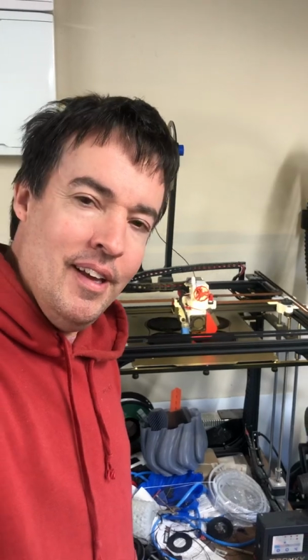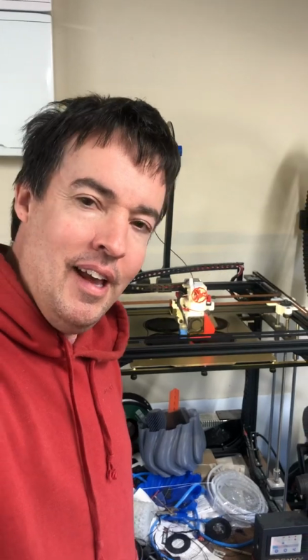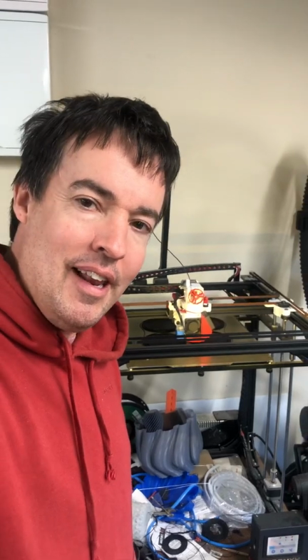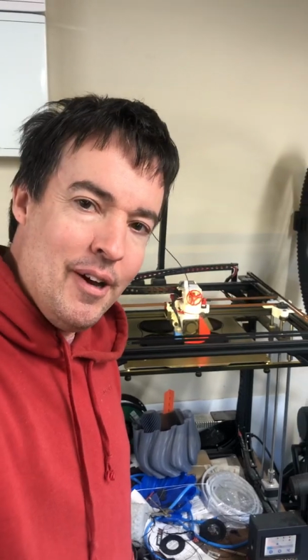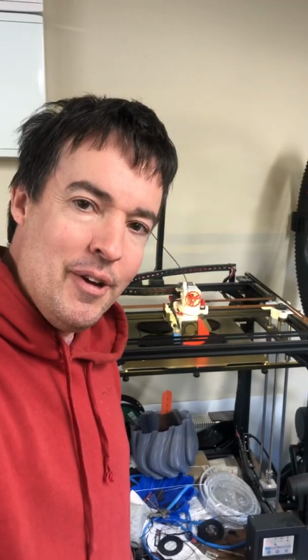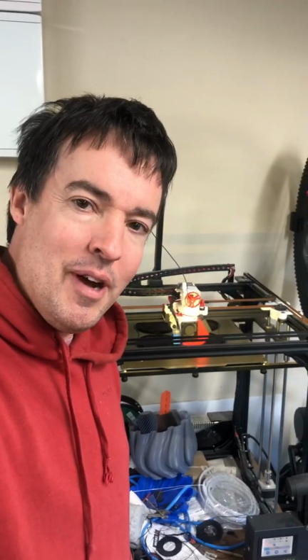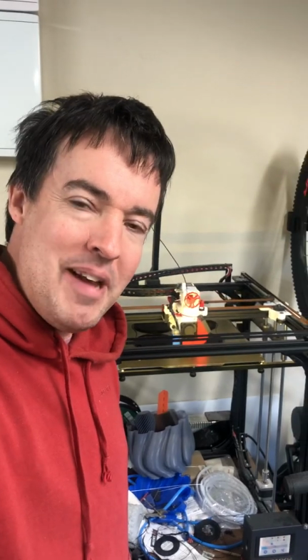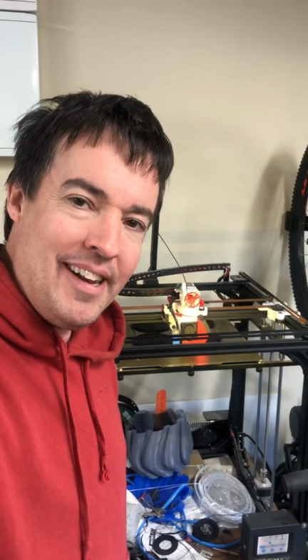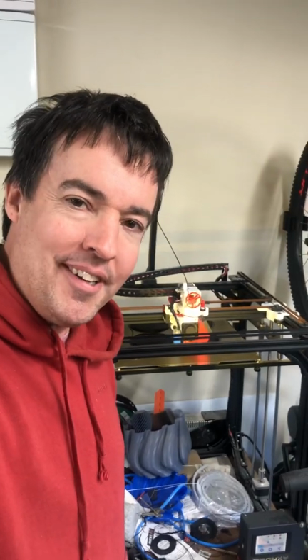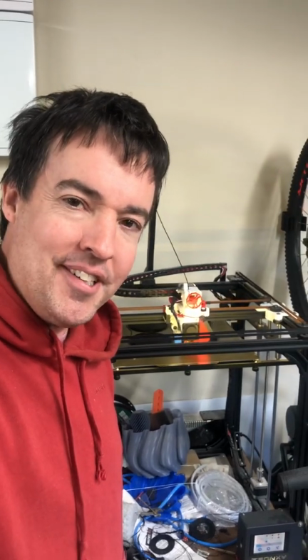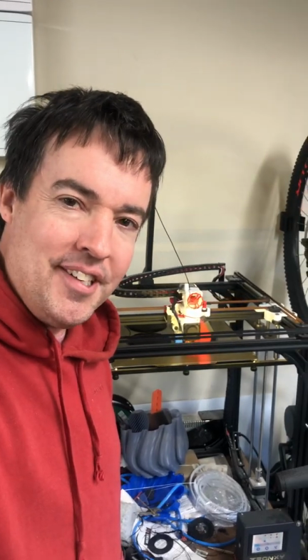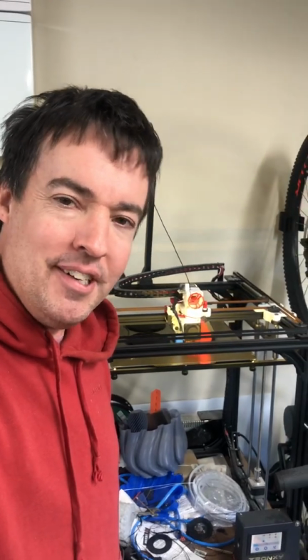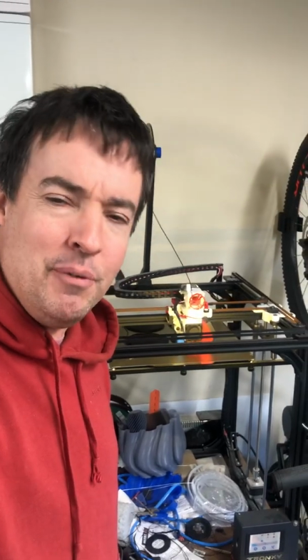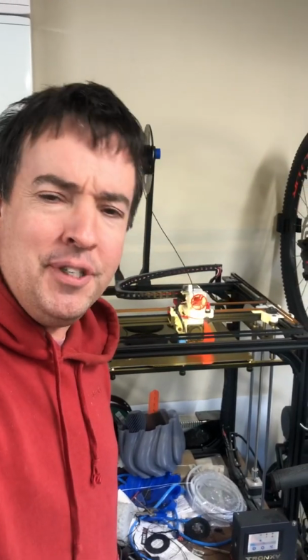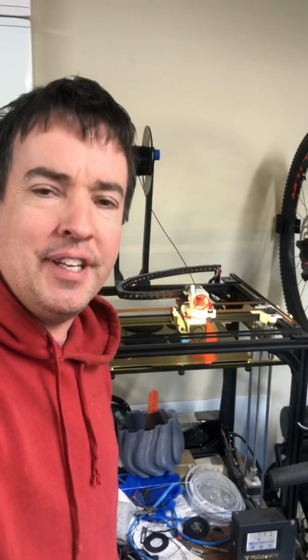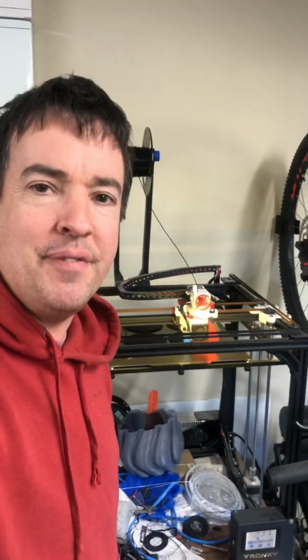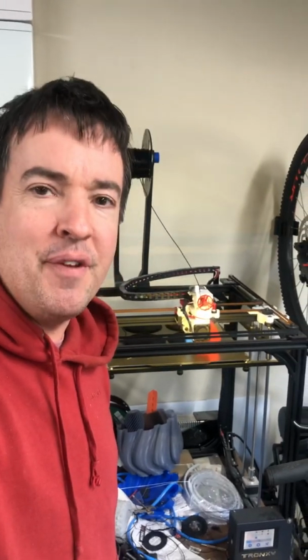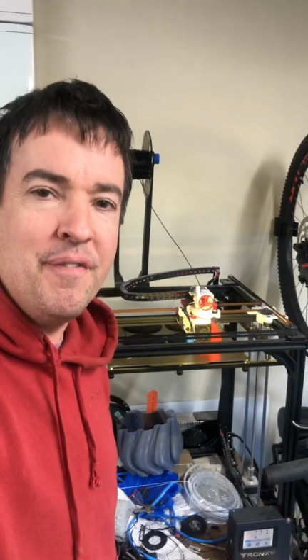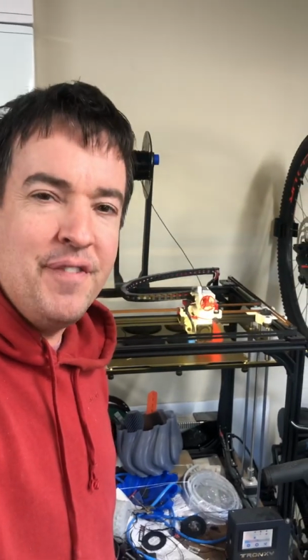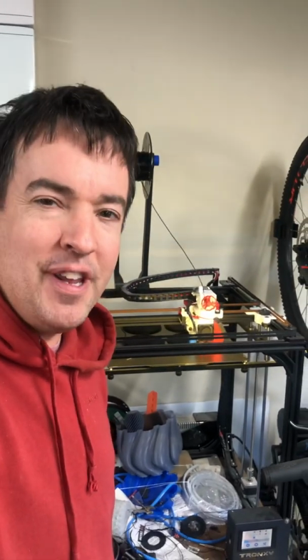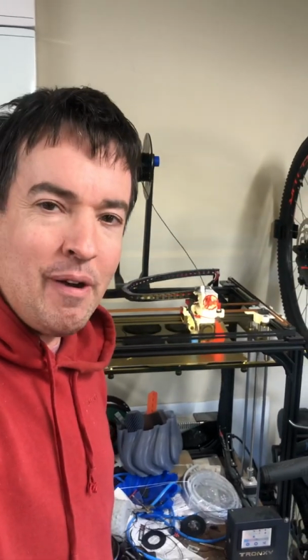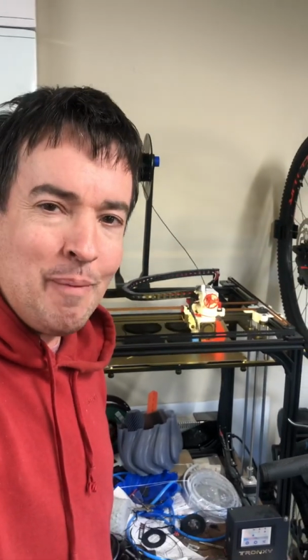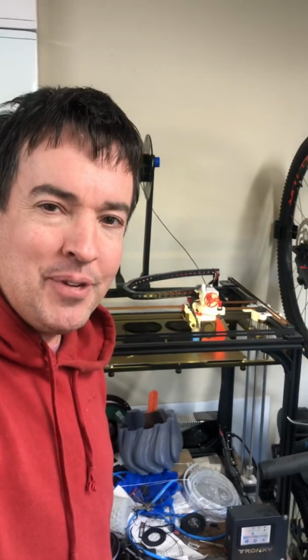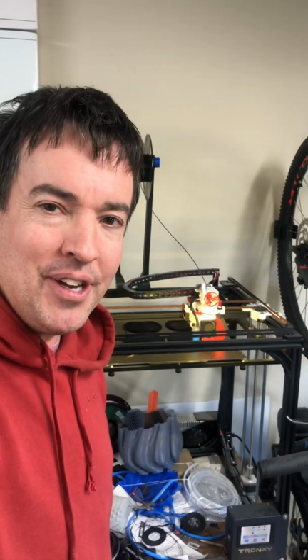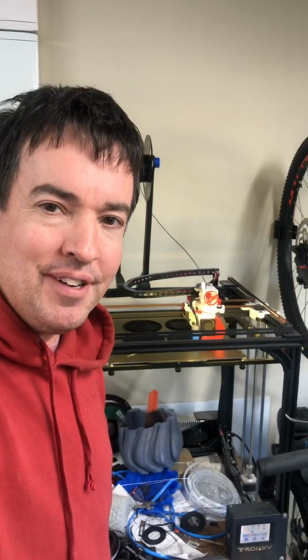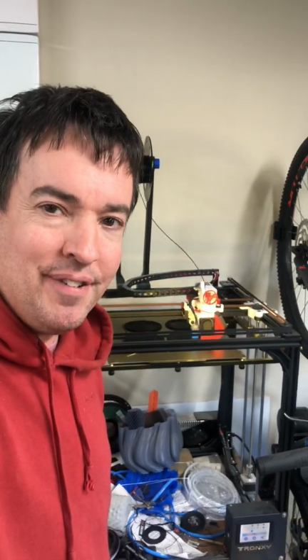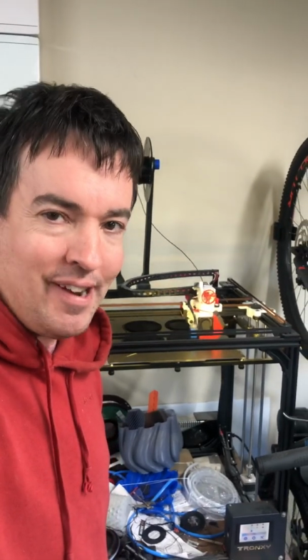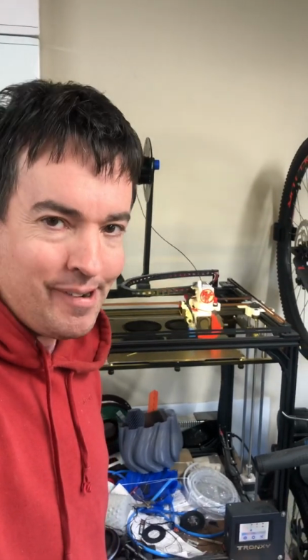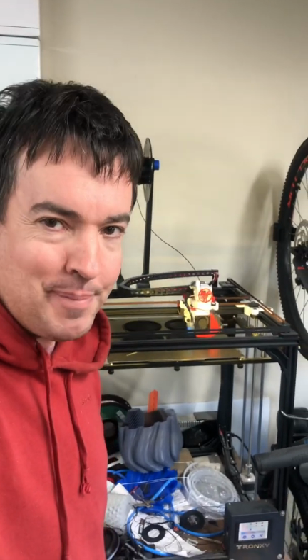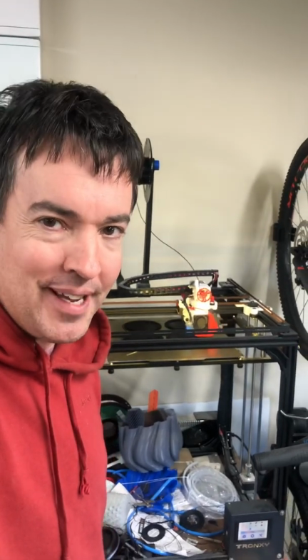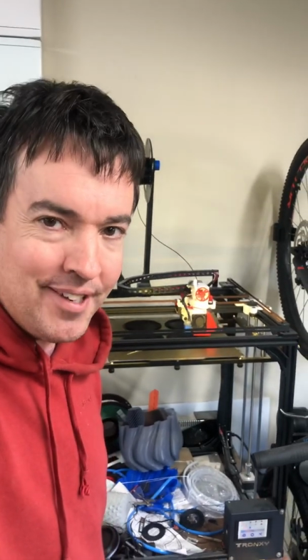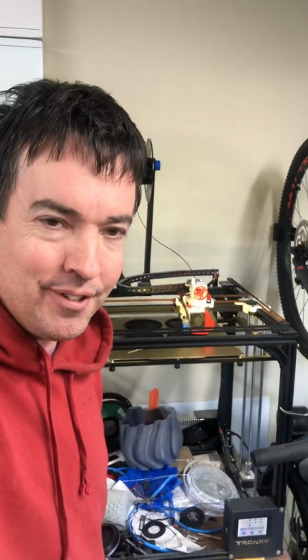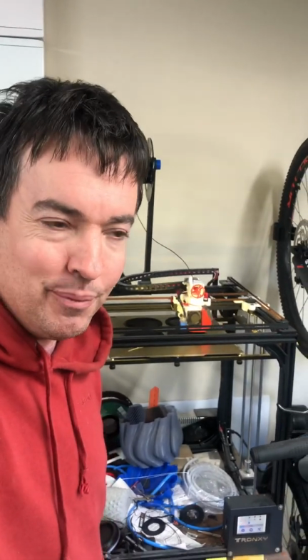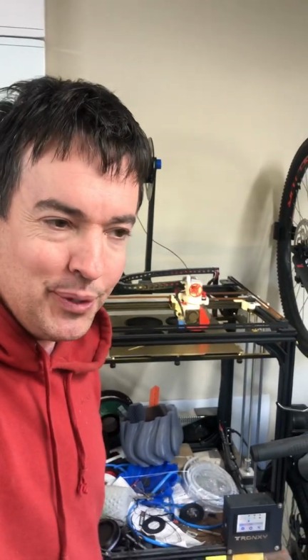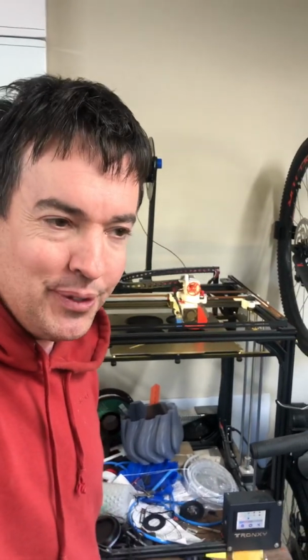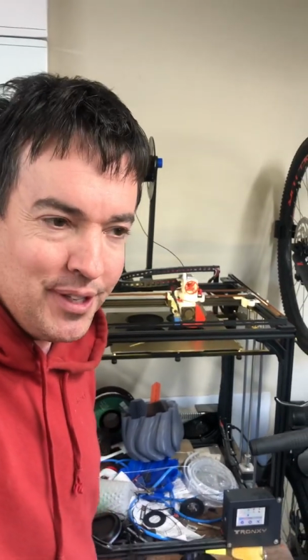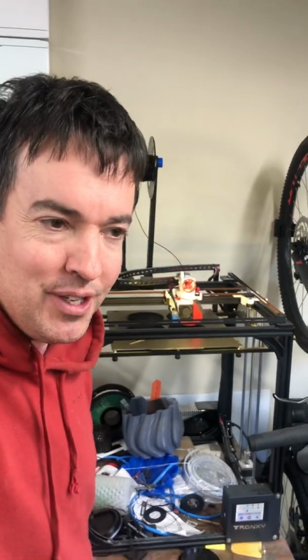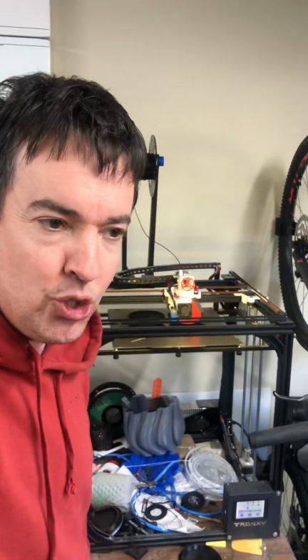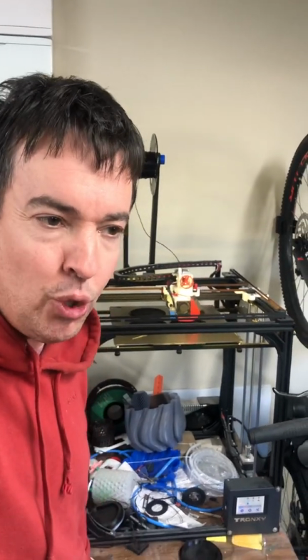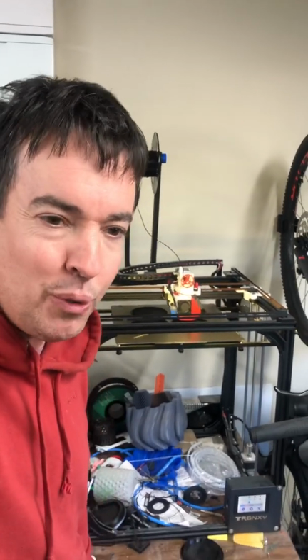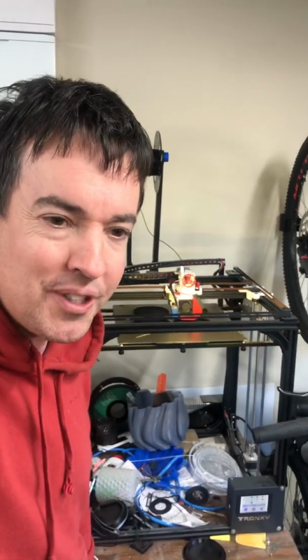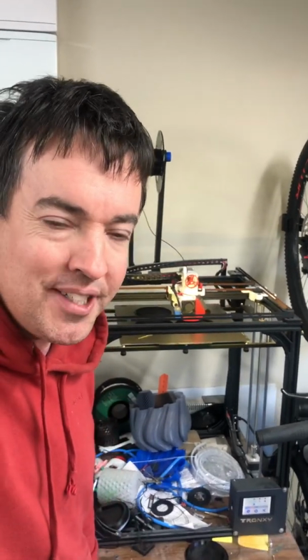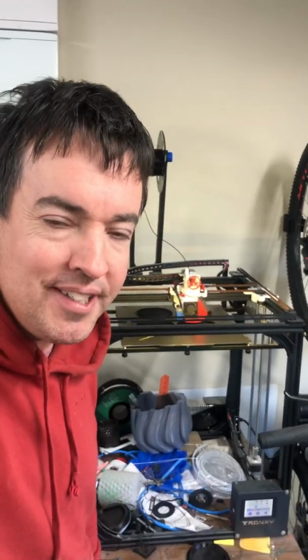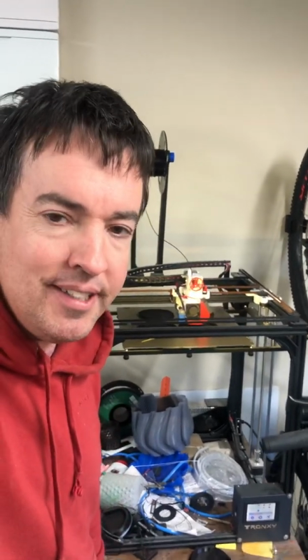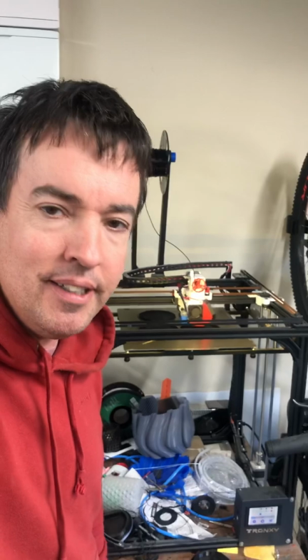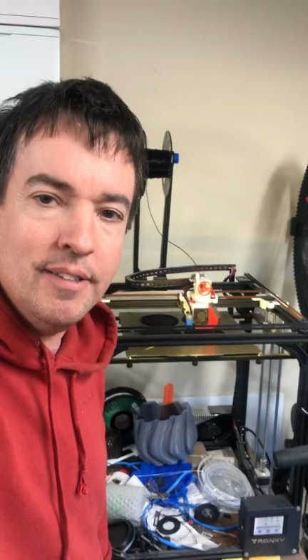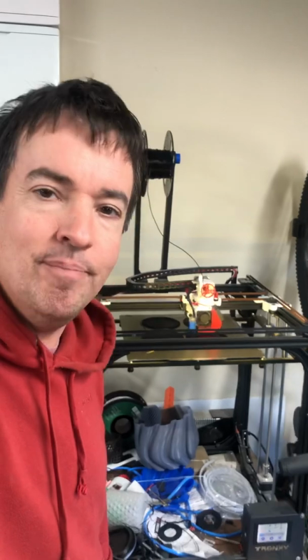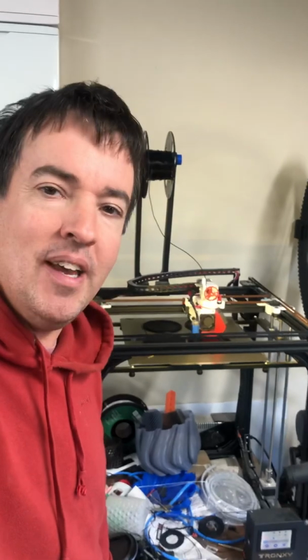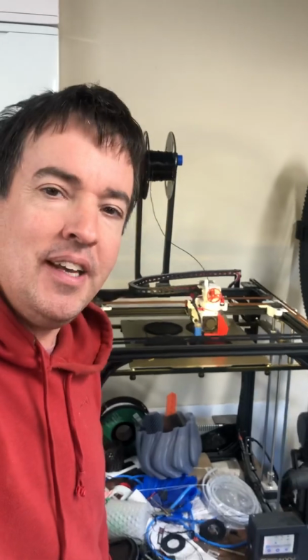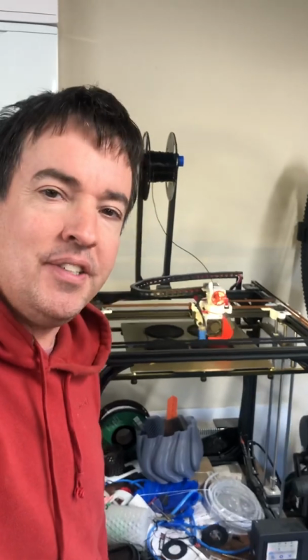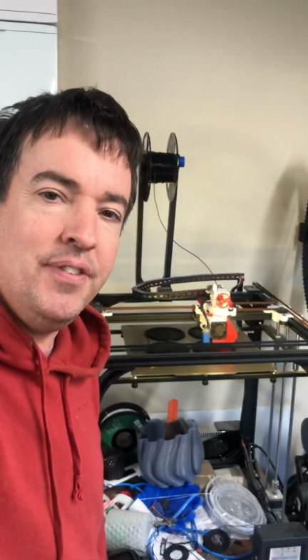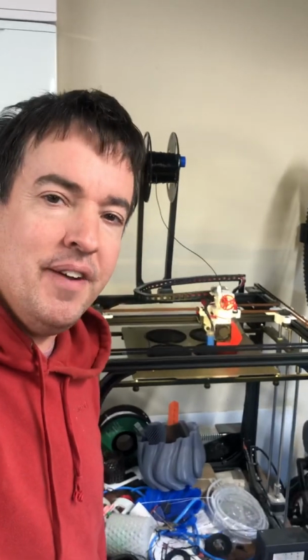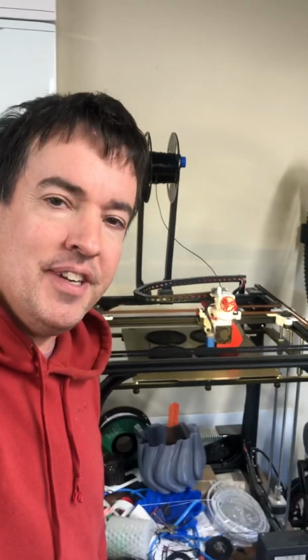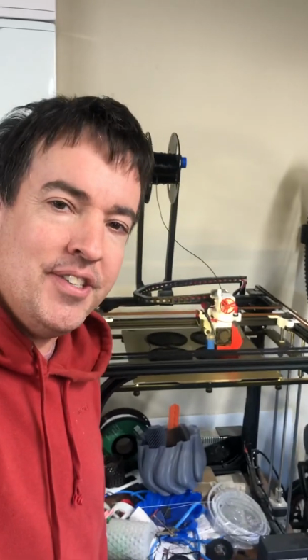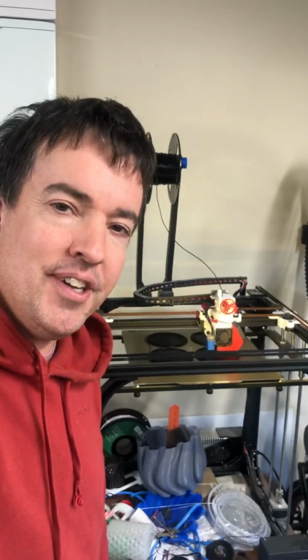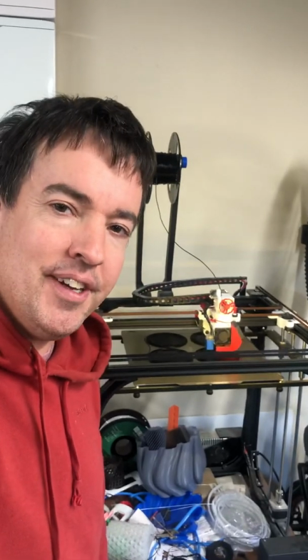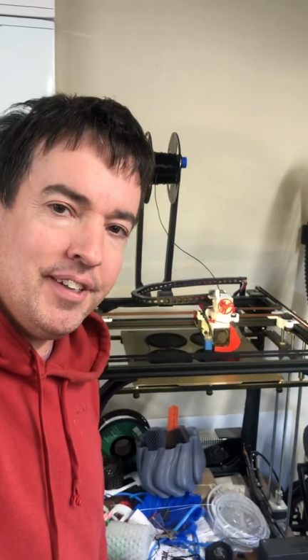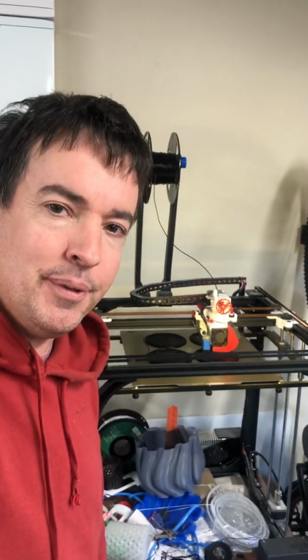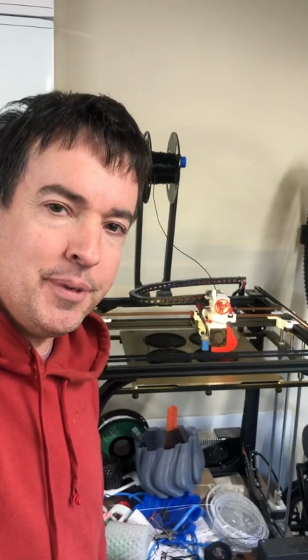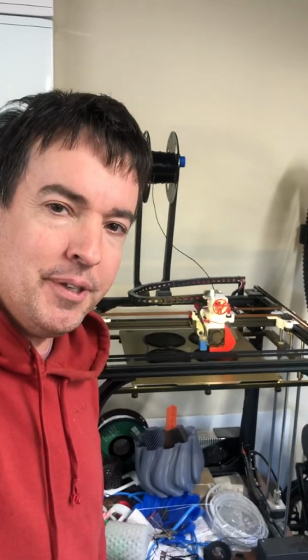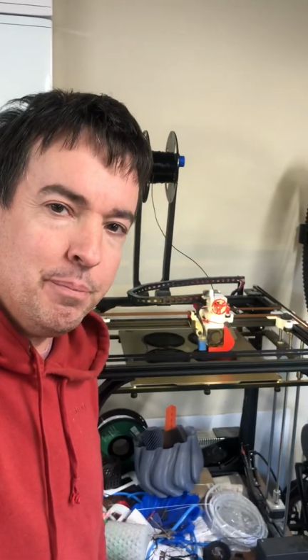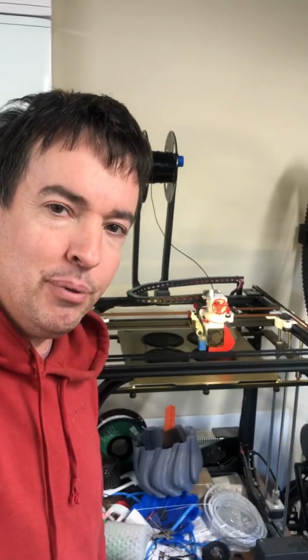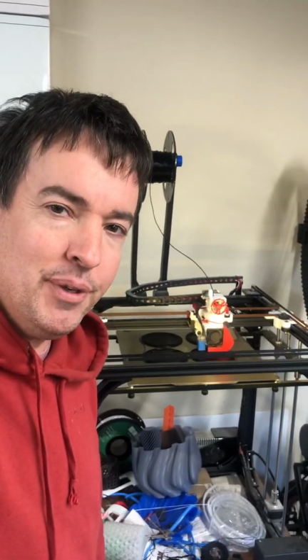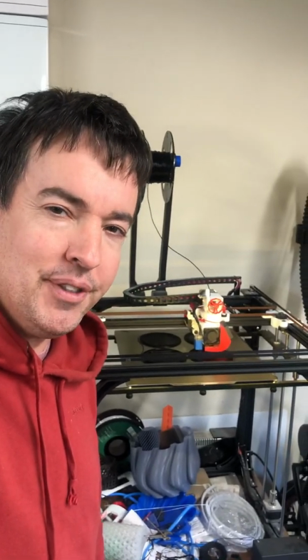Hello, I'm Alex and I wanted to give you a video update of how I'm getting on with the Tronxy X5SA 3D printer.